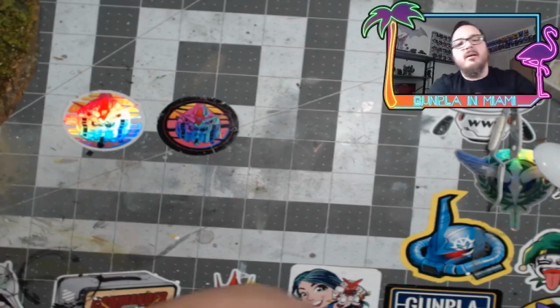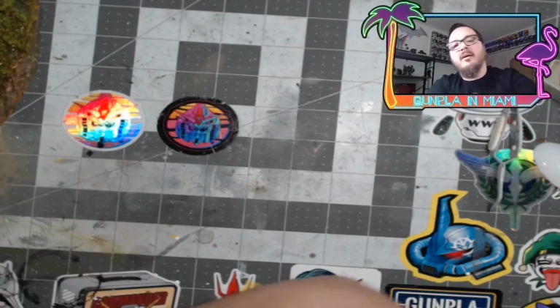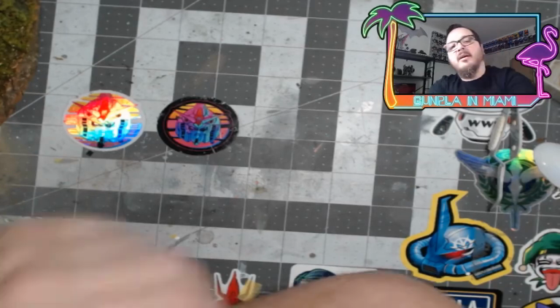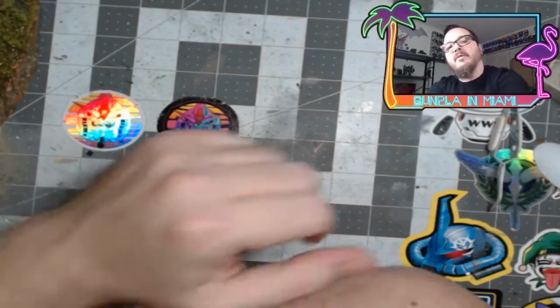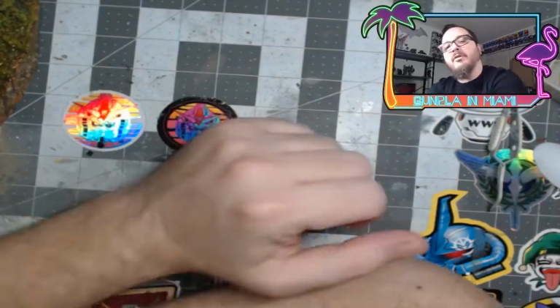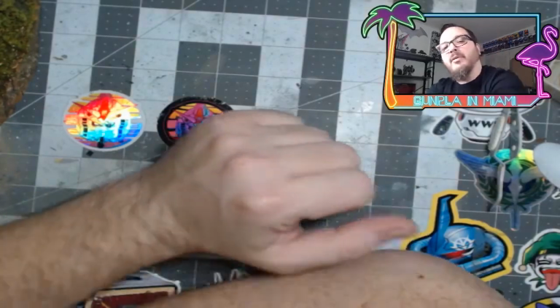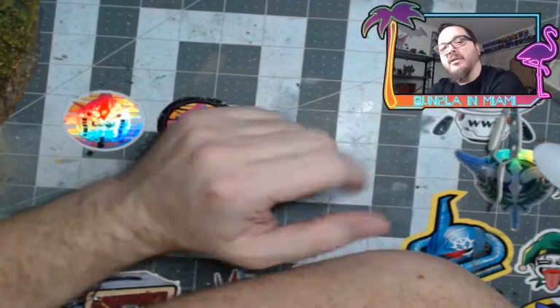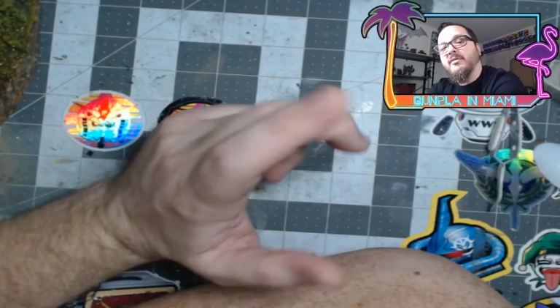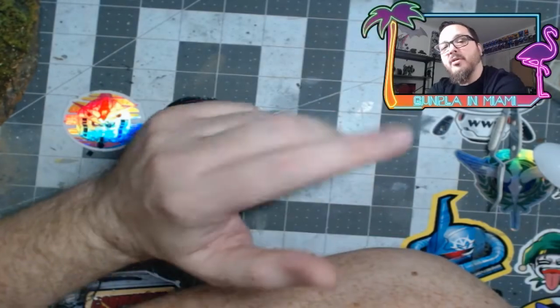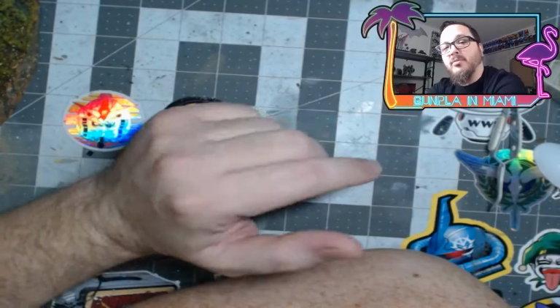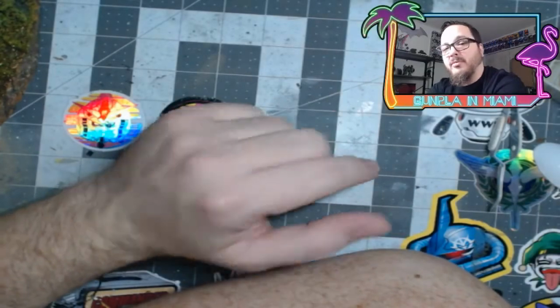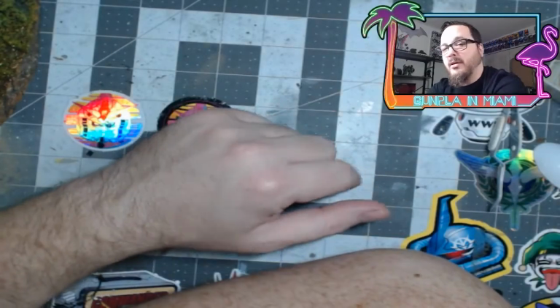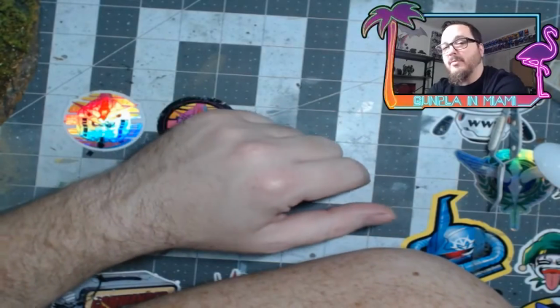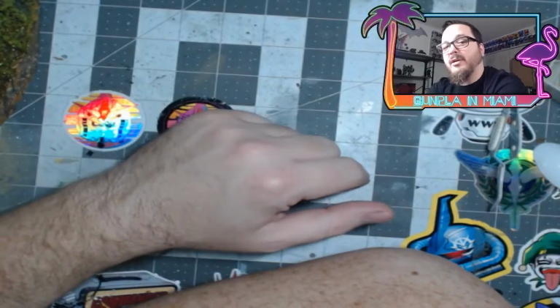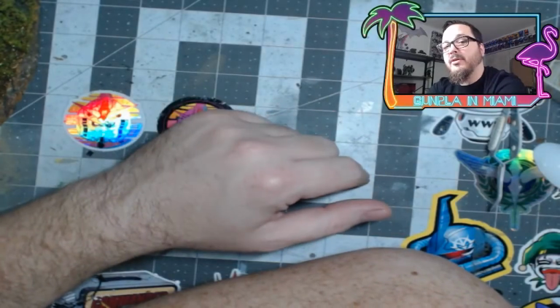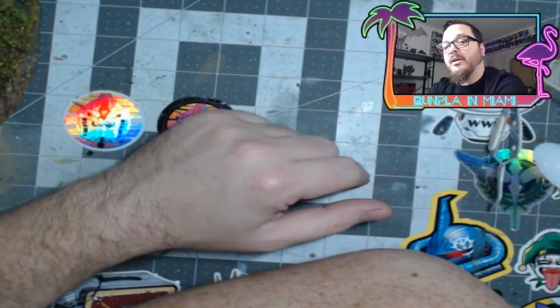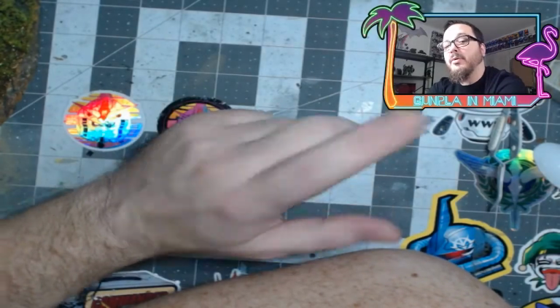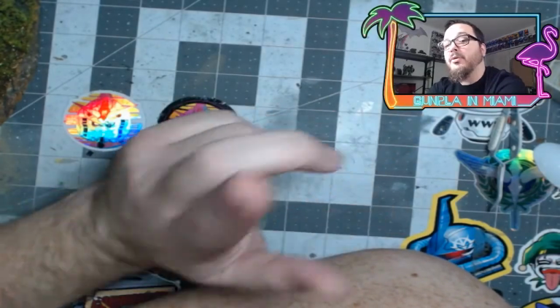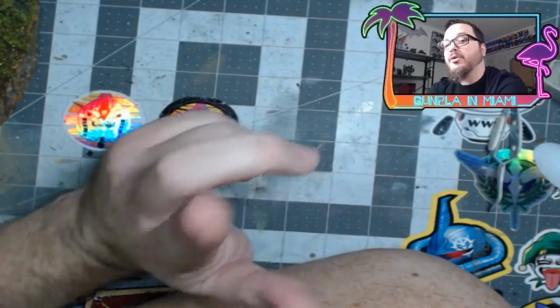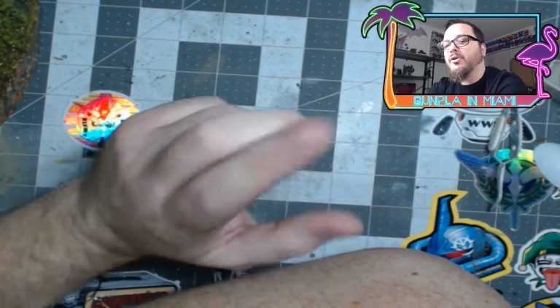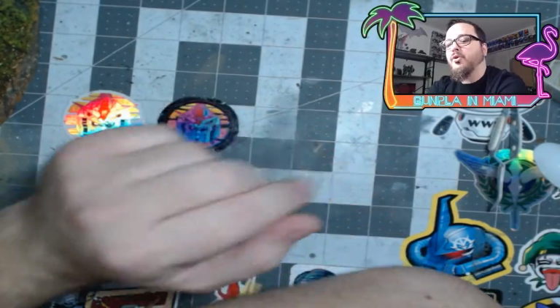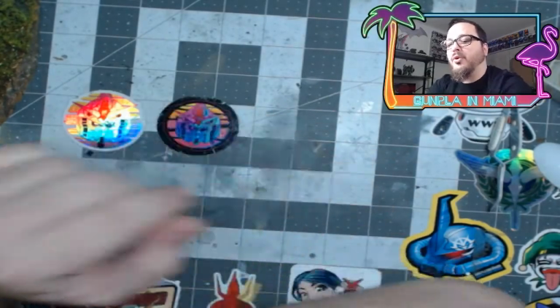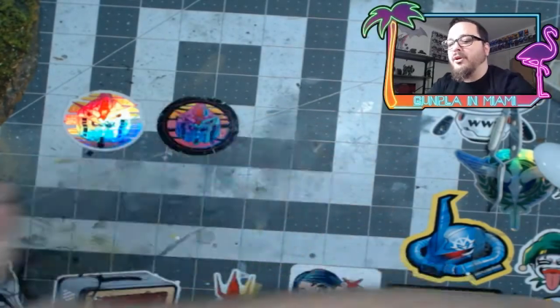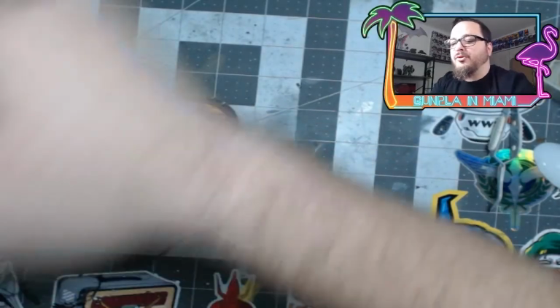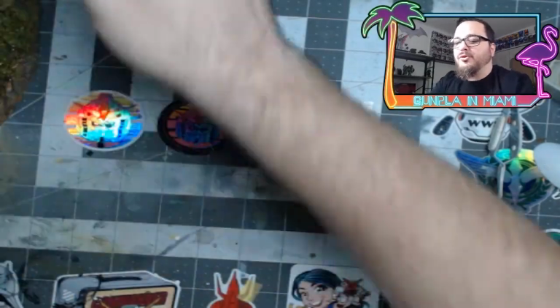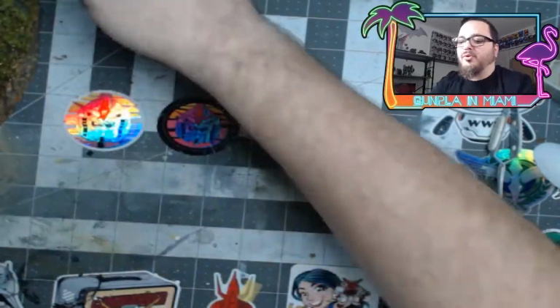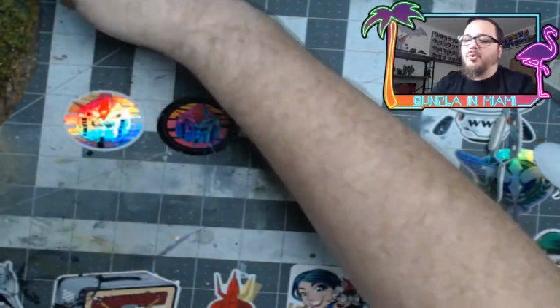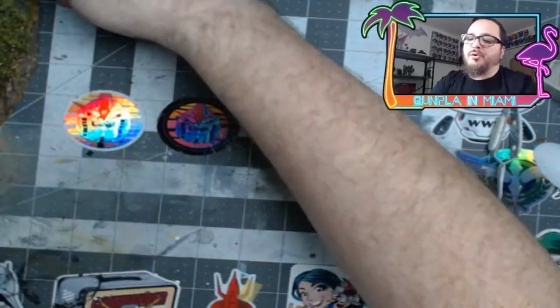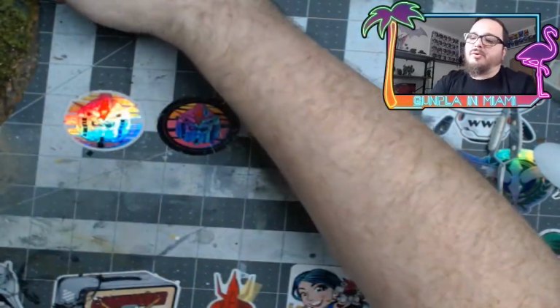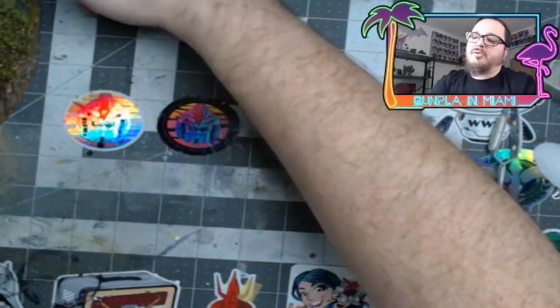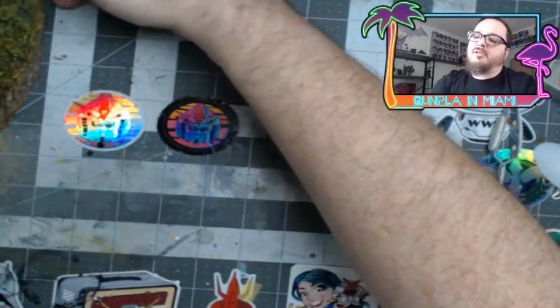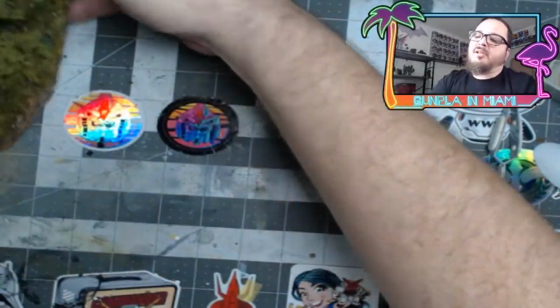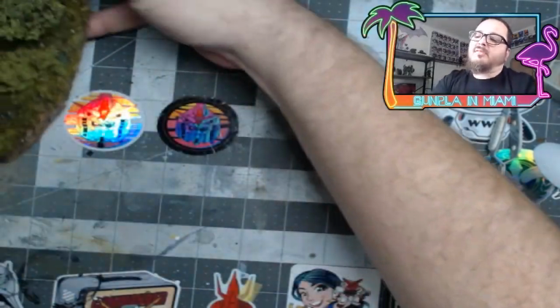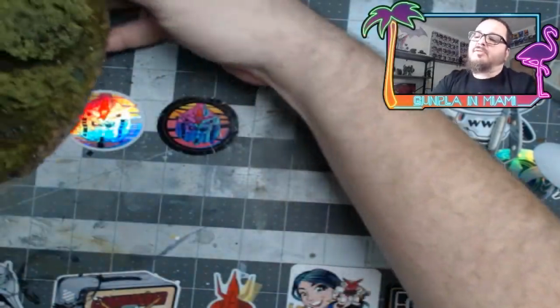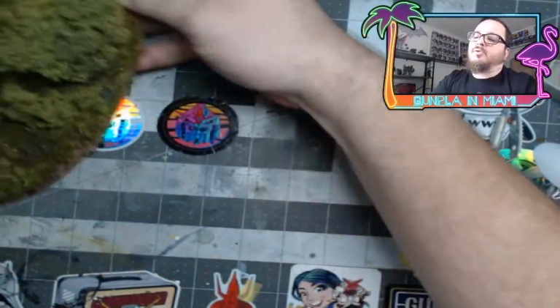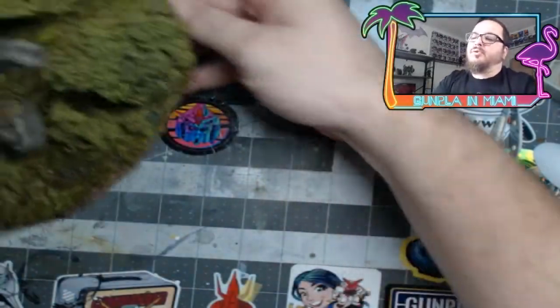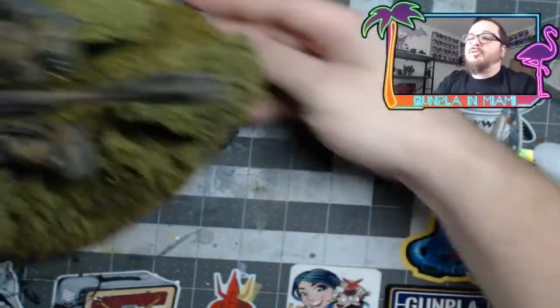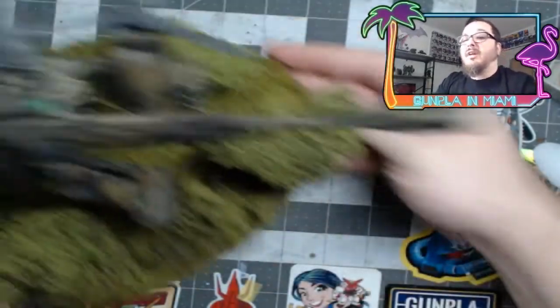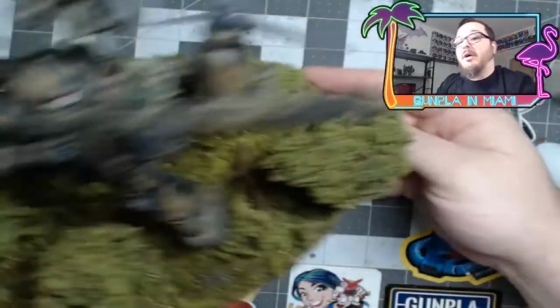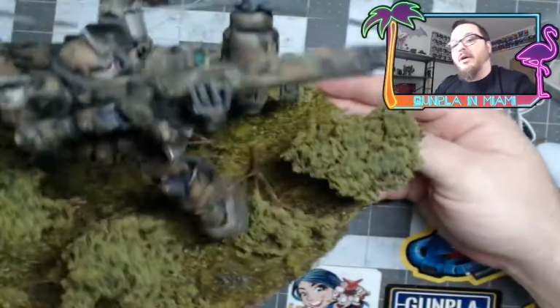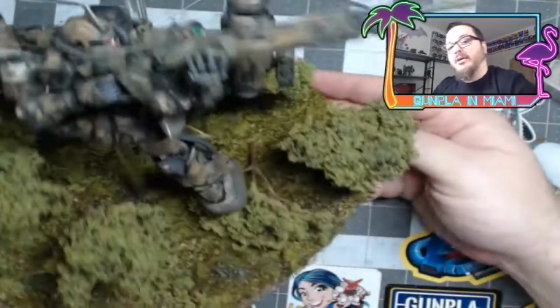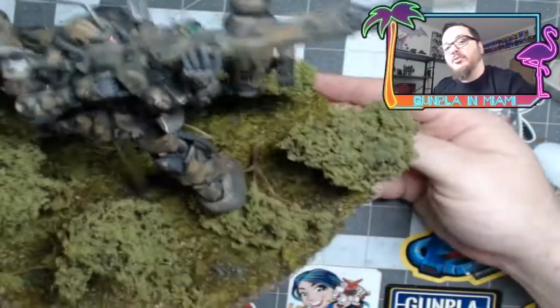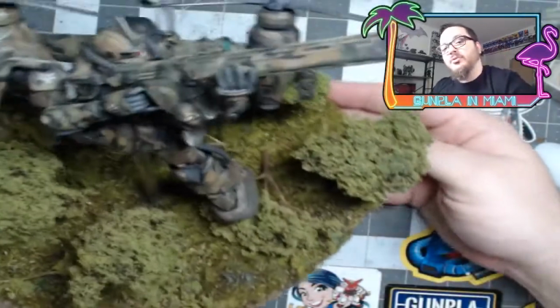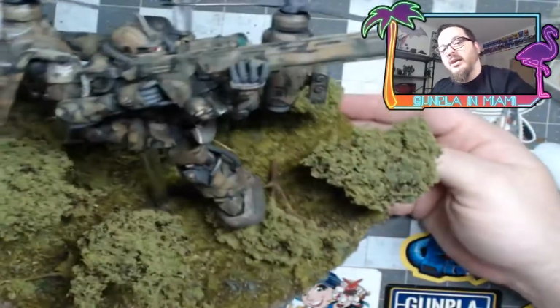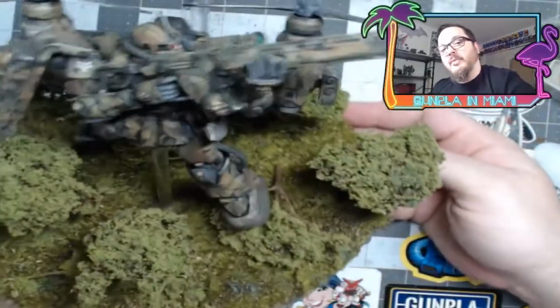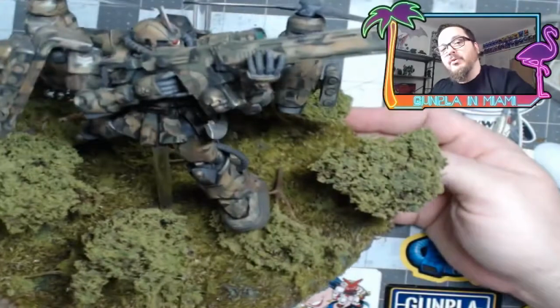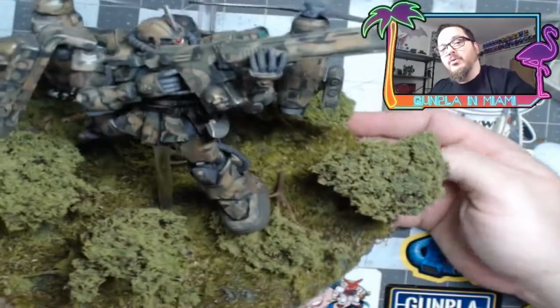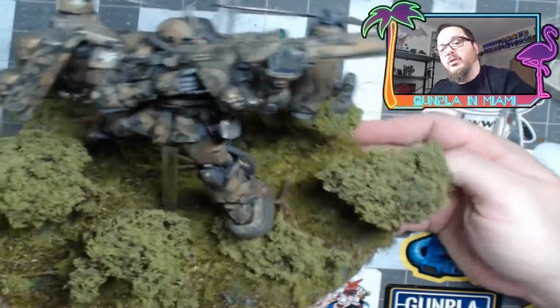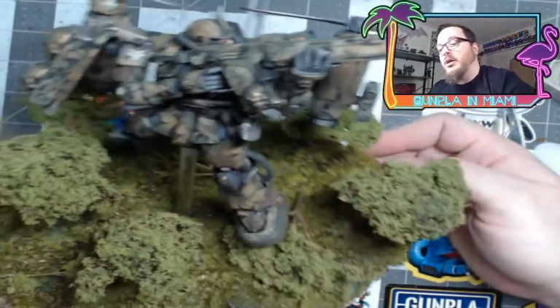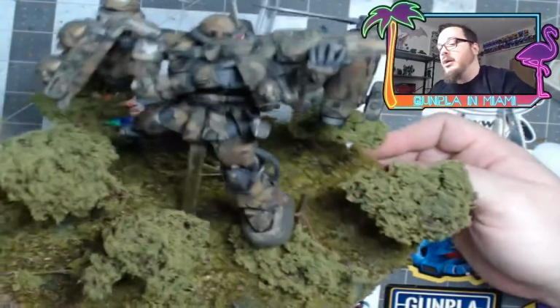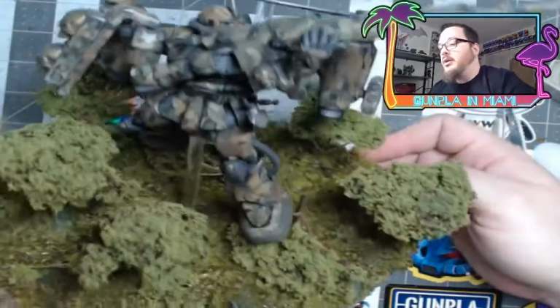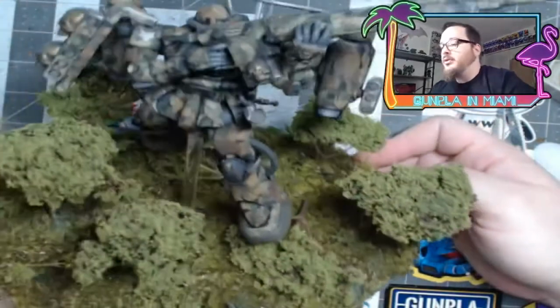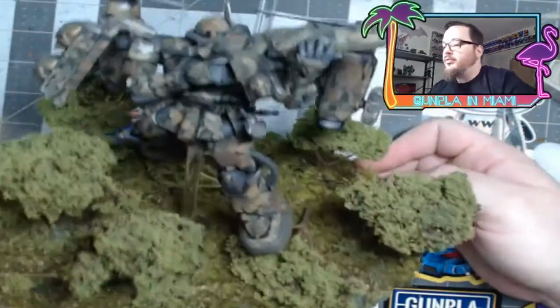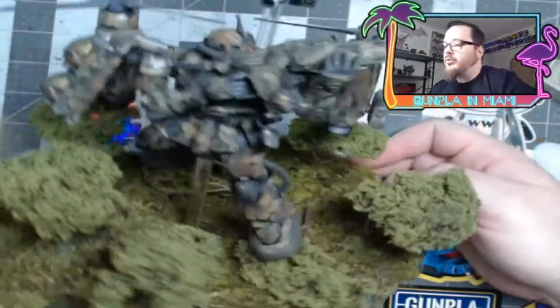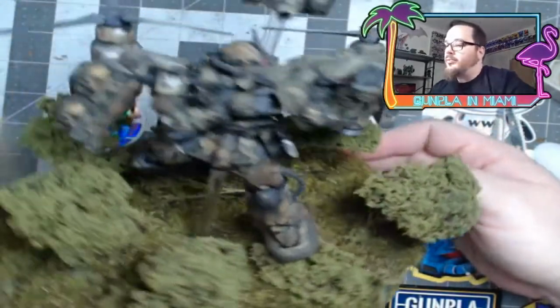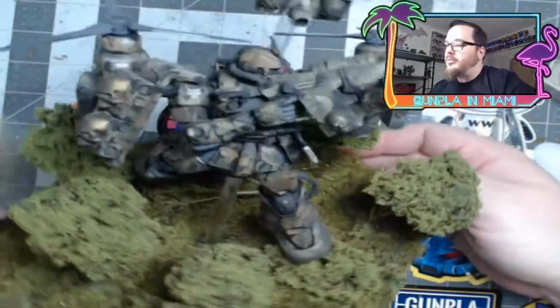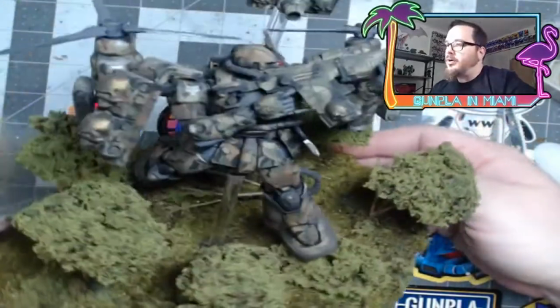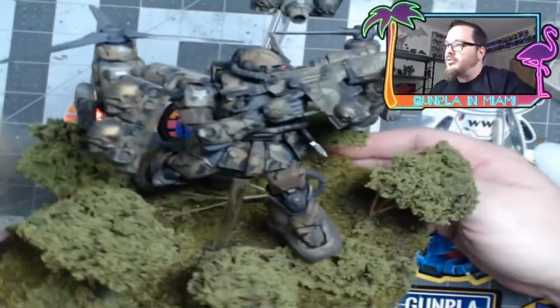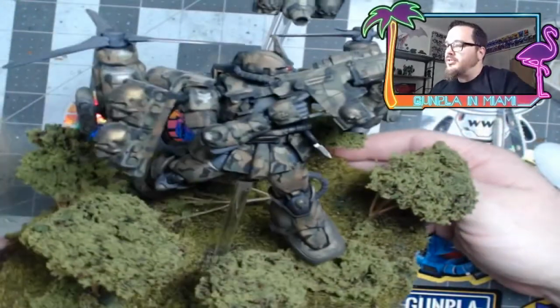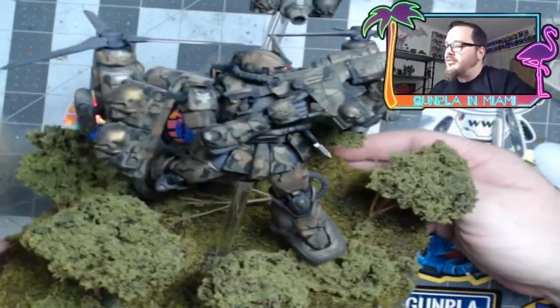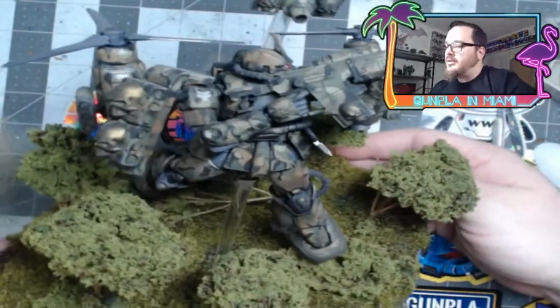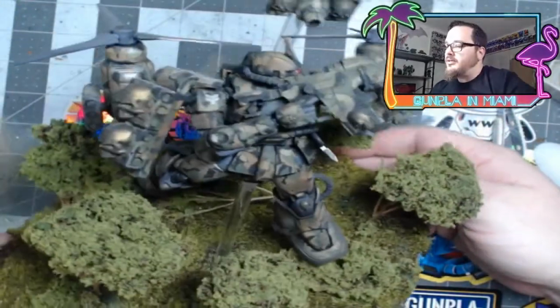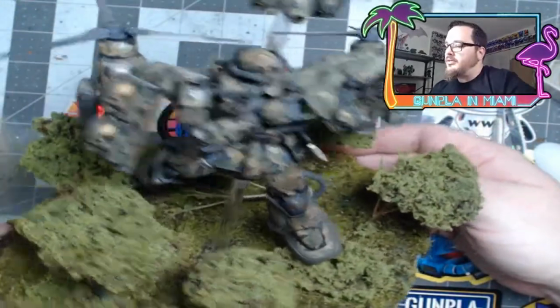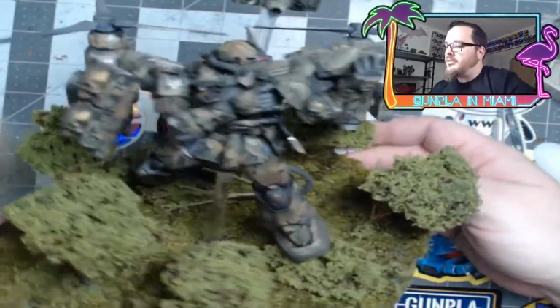Hey everybody, it's Gunplay Mami here again with another quick tutorial. Today's tutorial is on how I do camo. Here's one of the projects that I did.